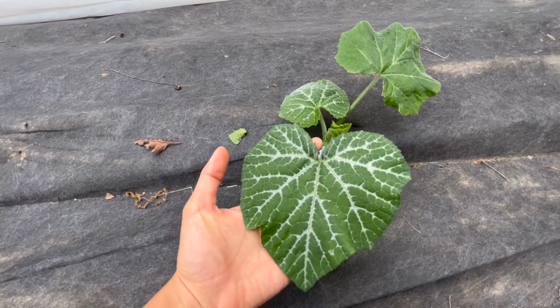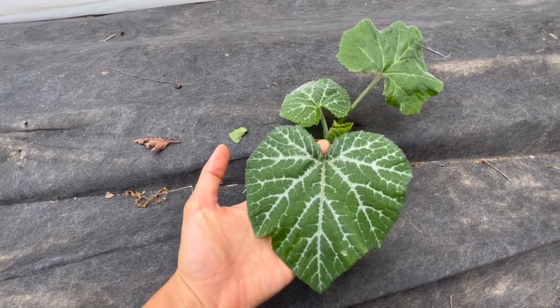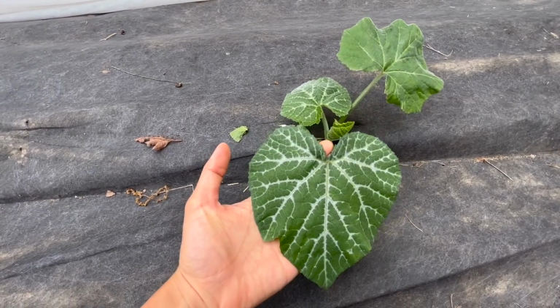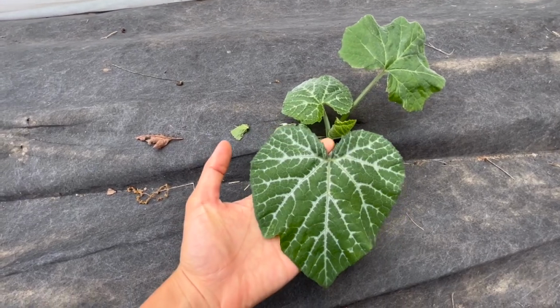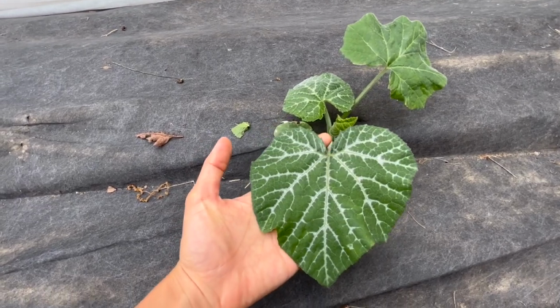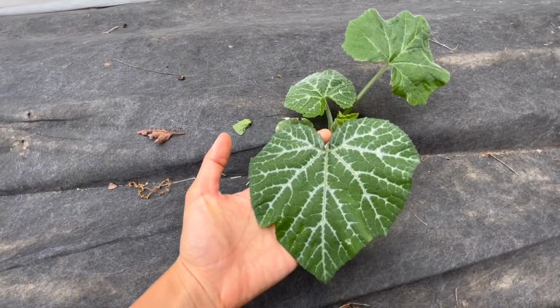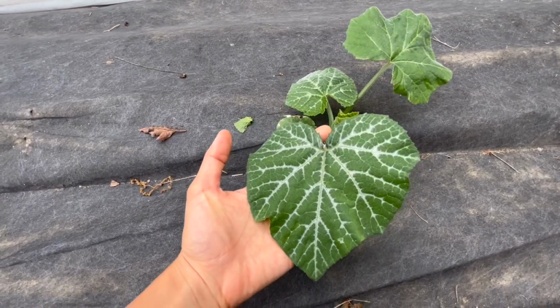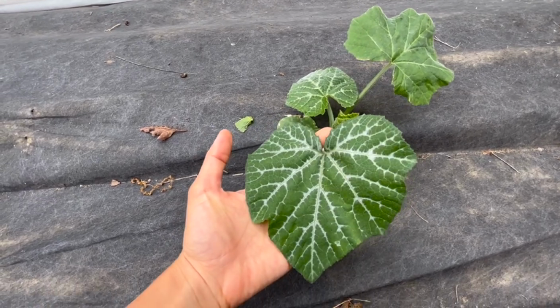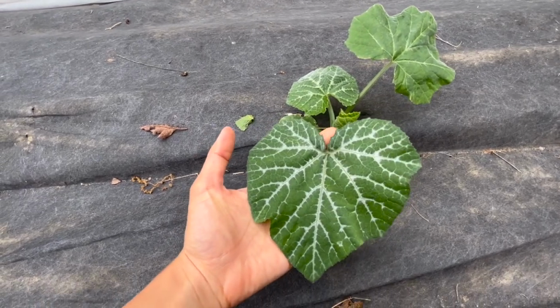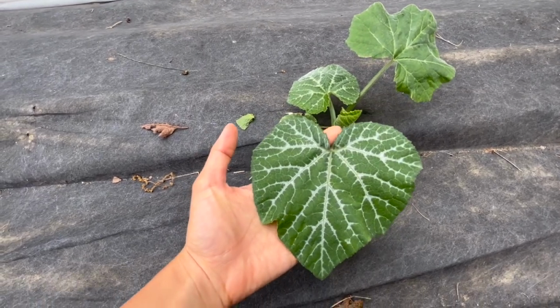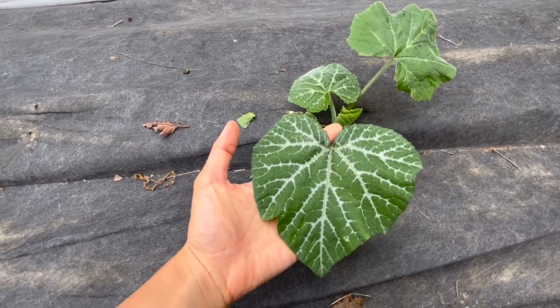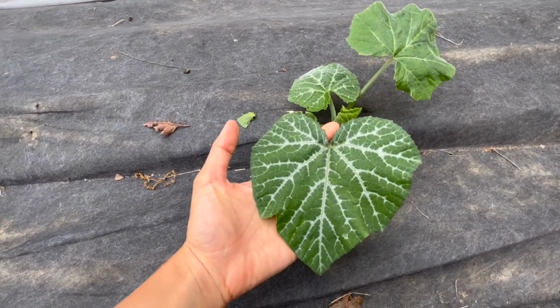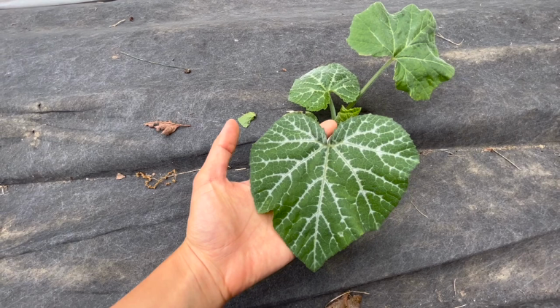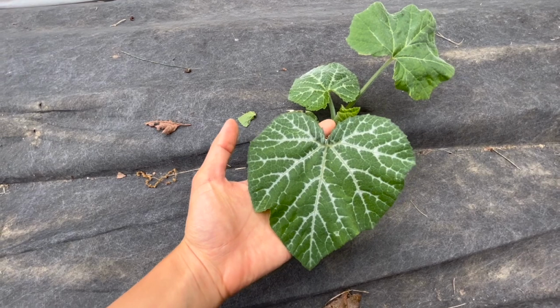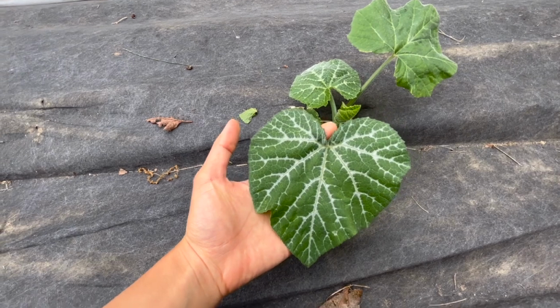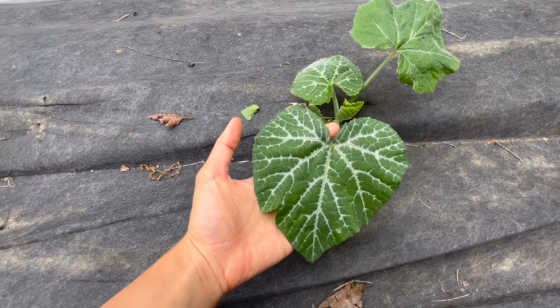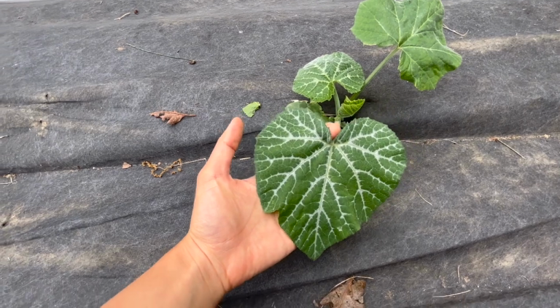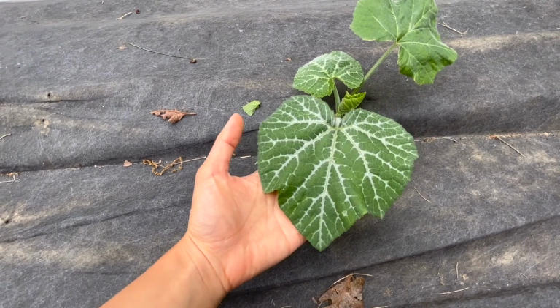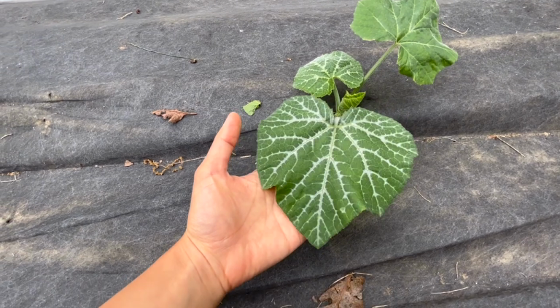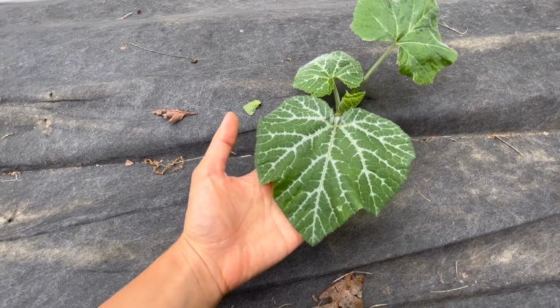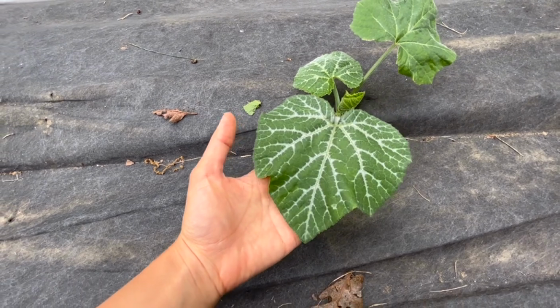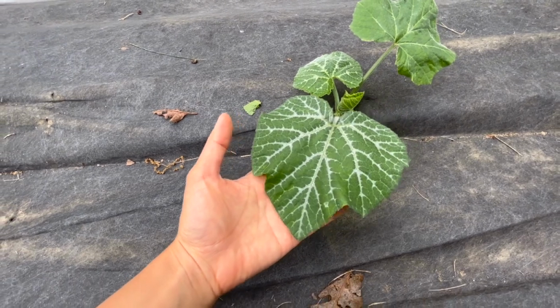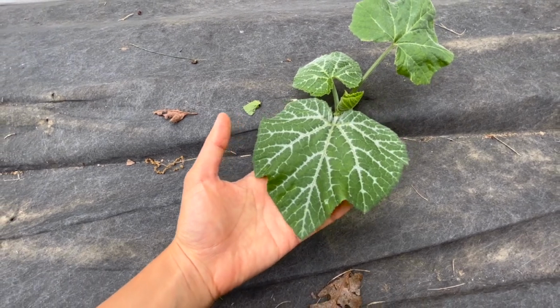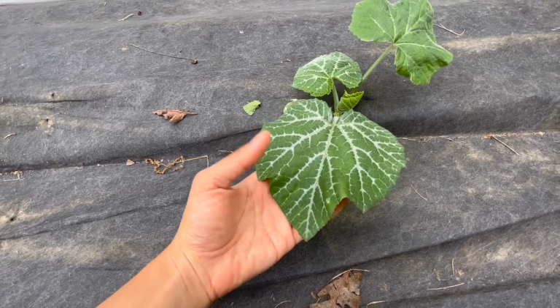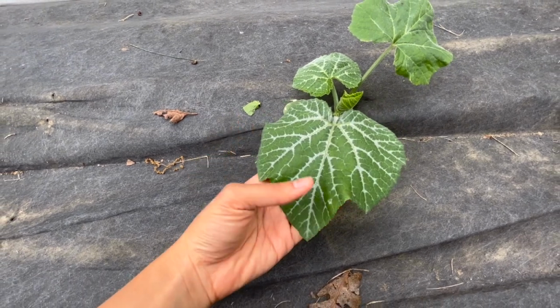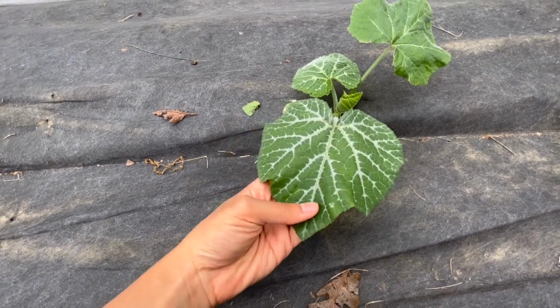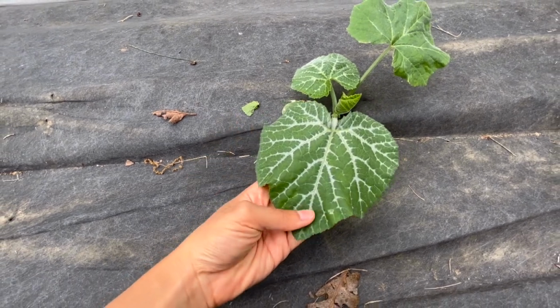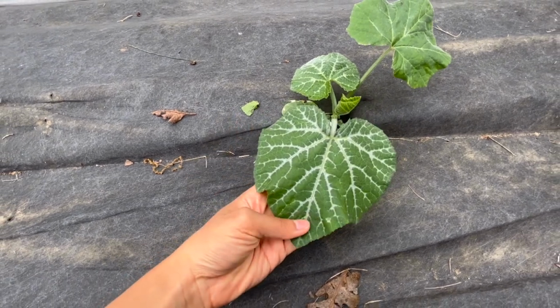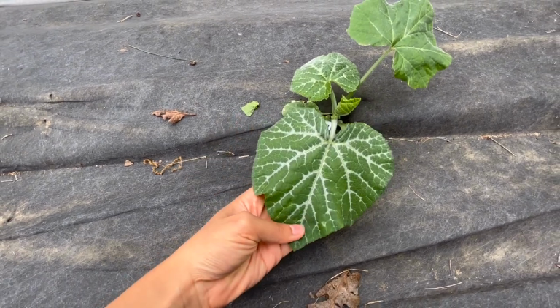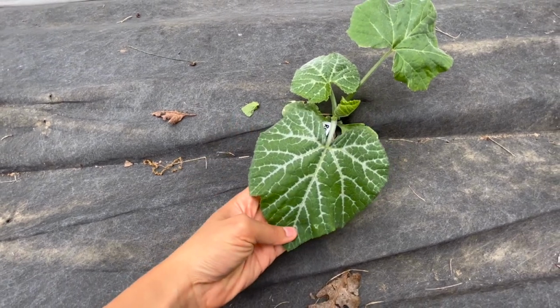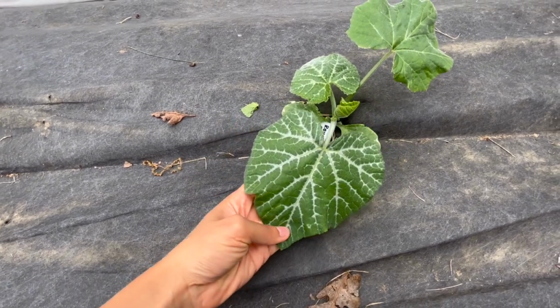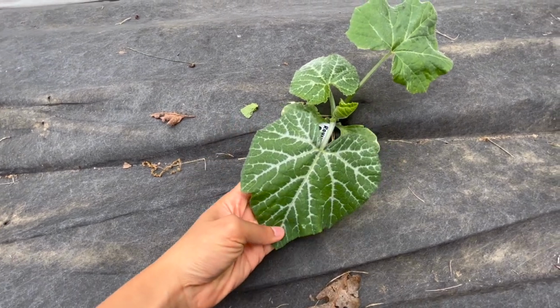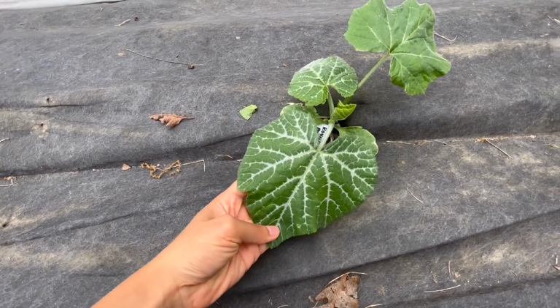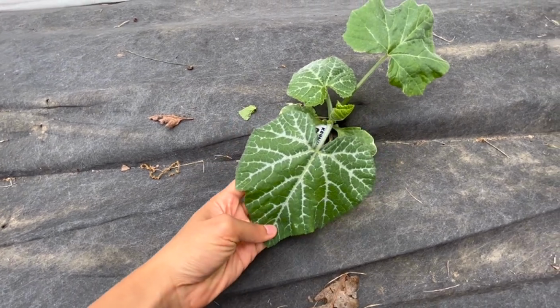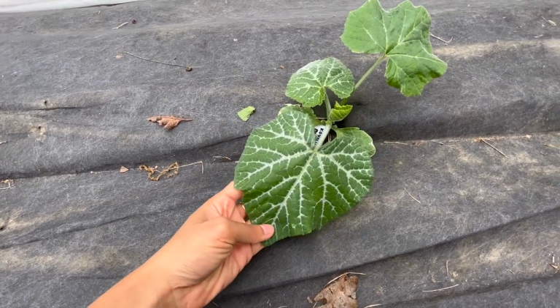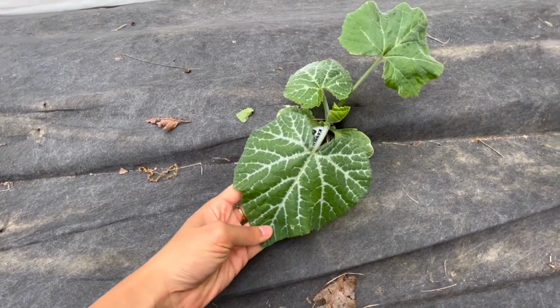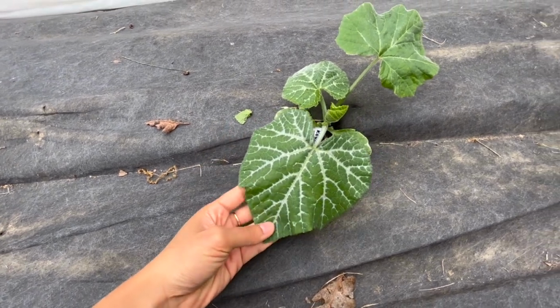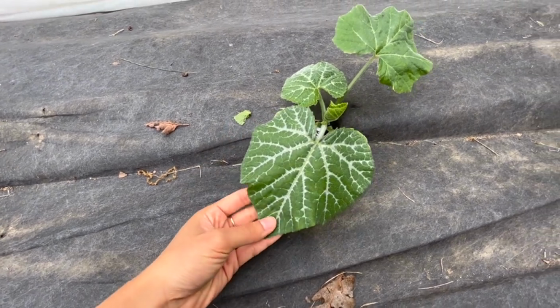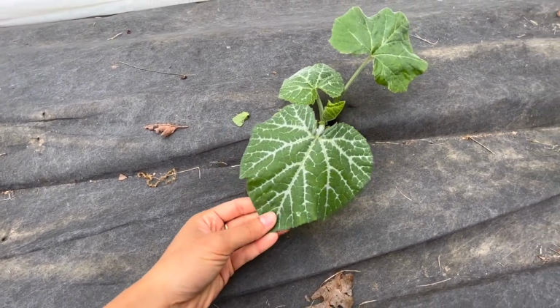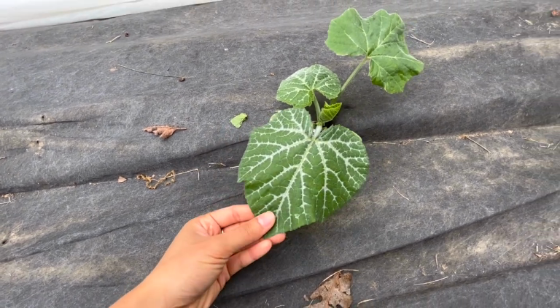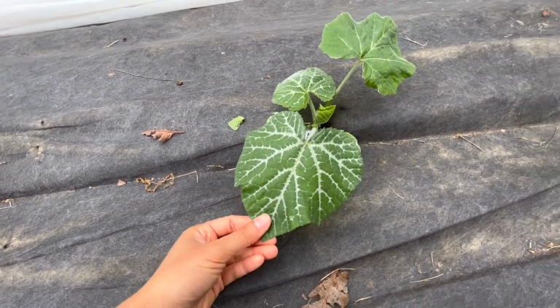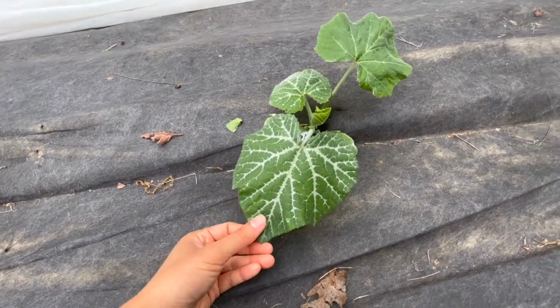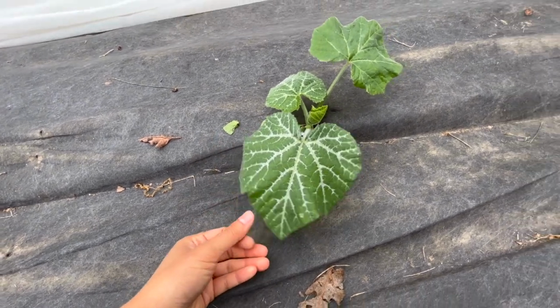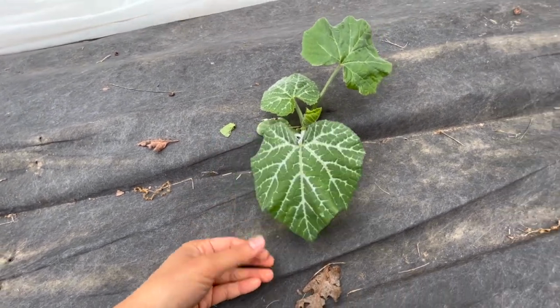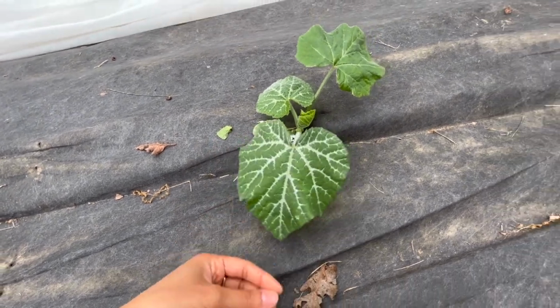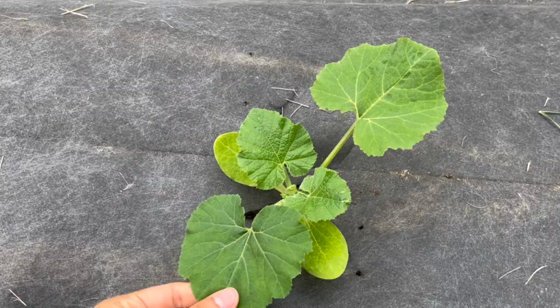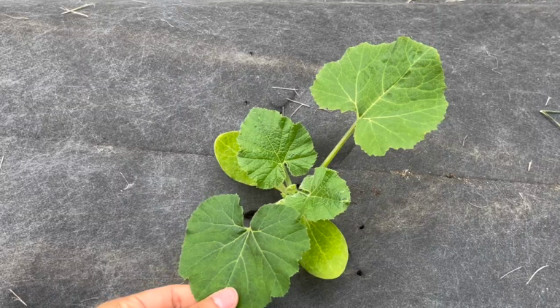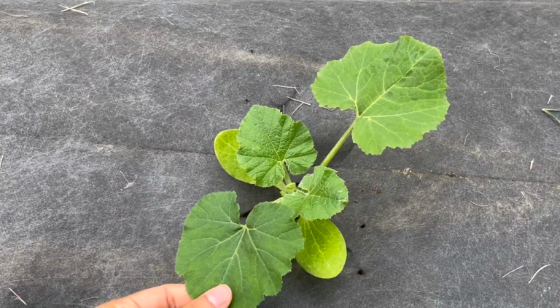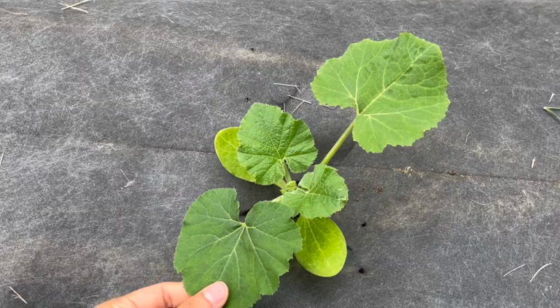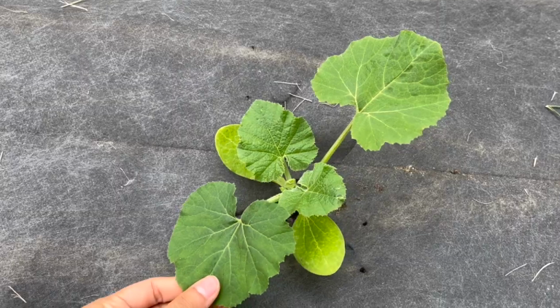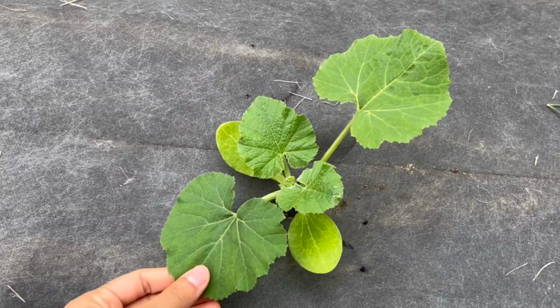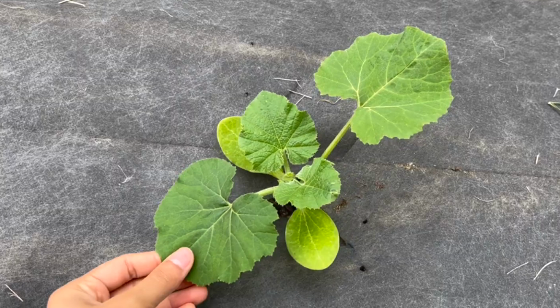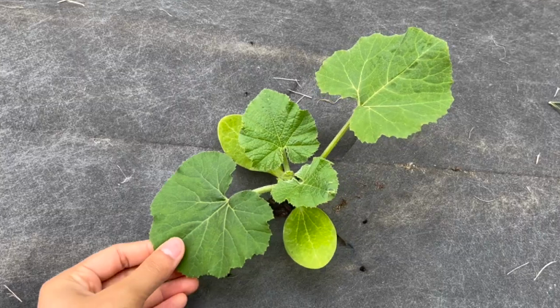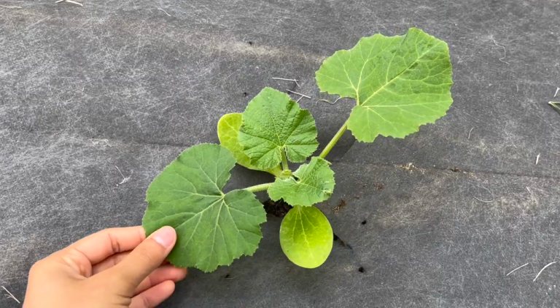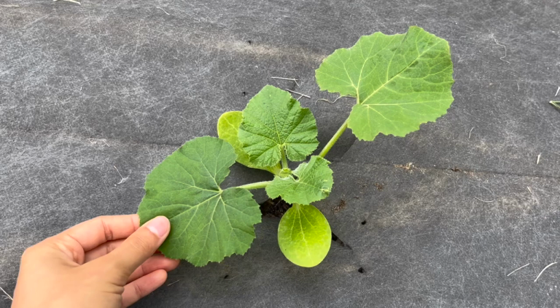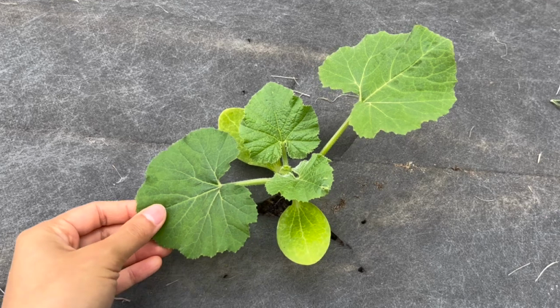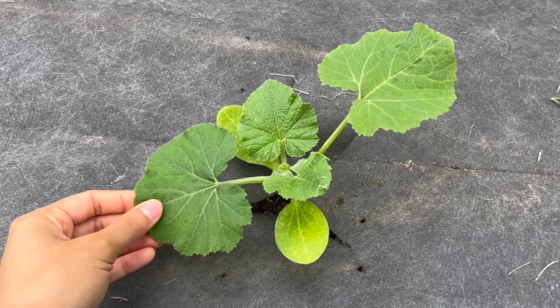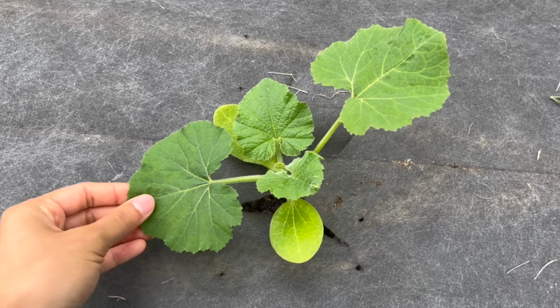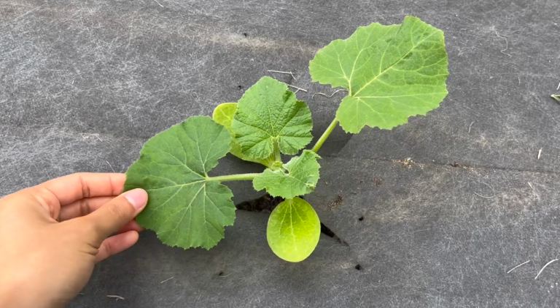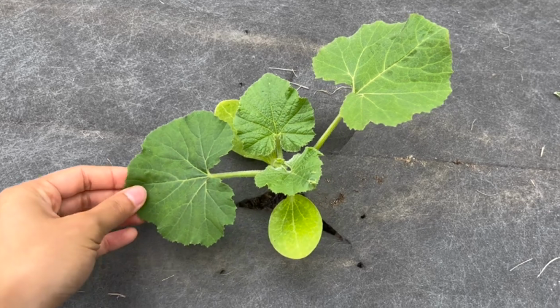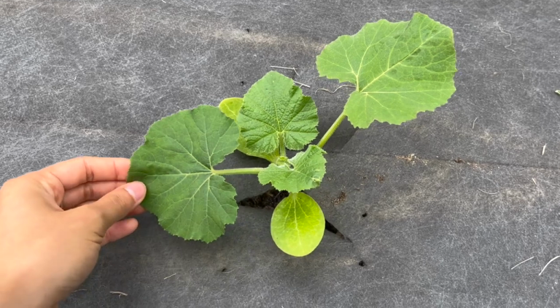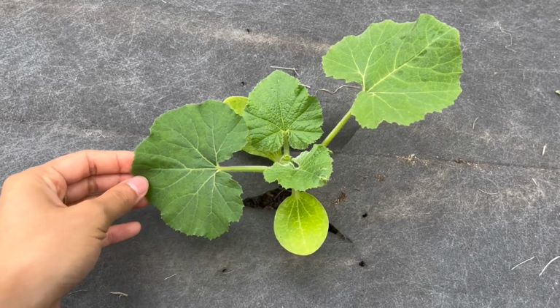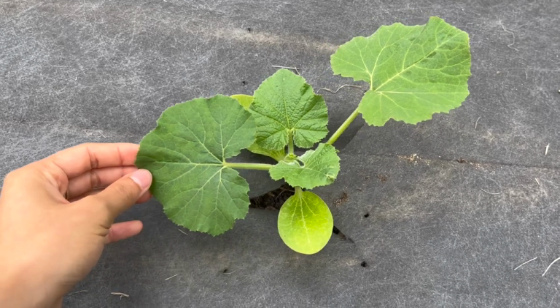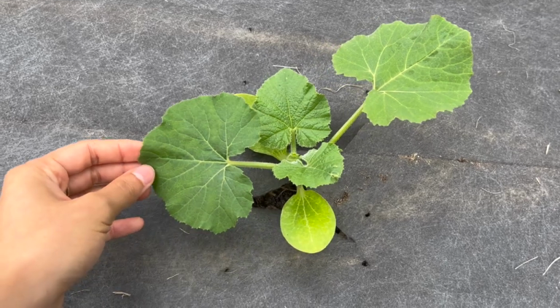Look at that pretty pattern on that leaf. So that's it for May's garden tour — I hope you guys enjoyed this video and we'll see you again in the next one.